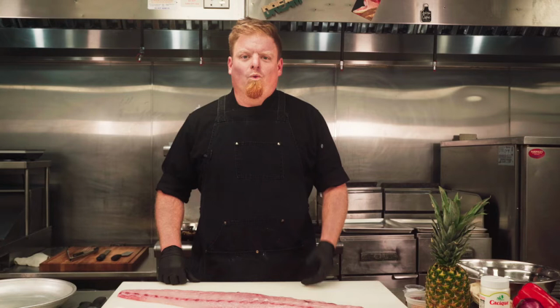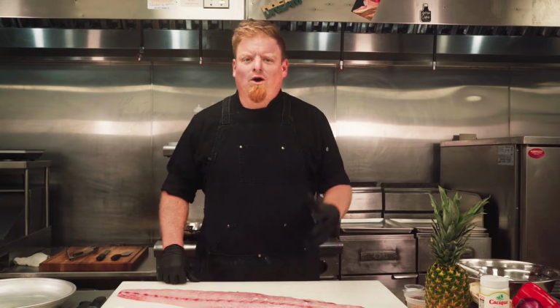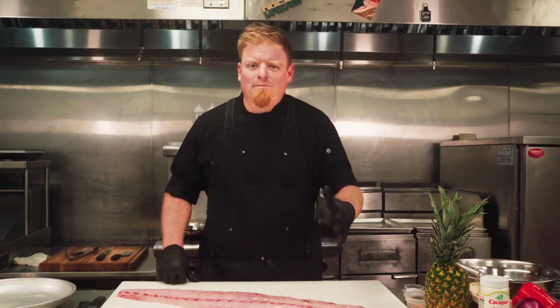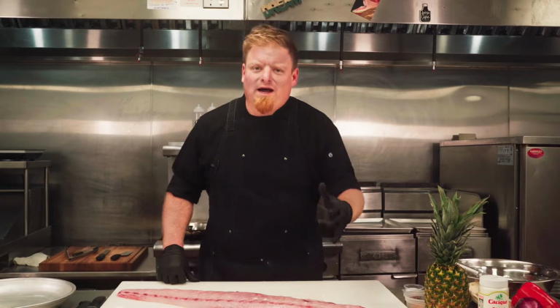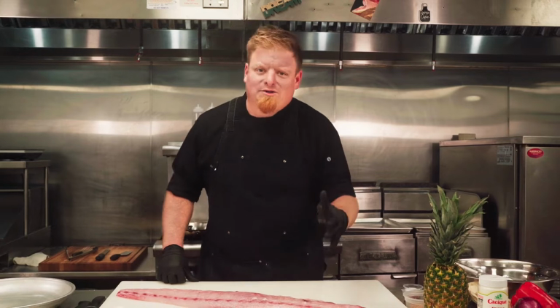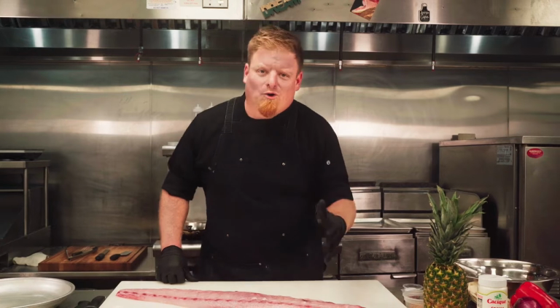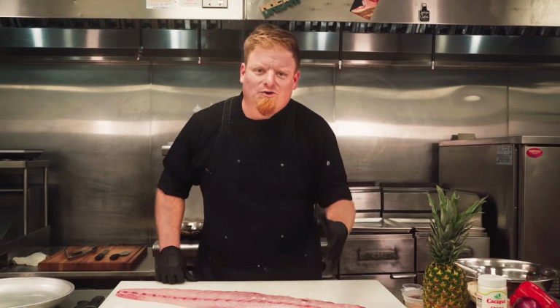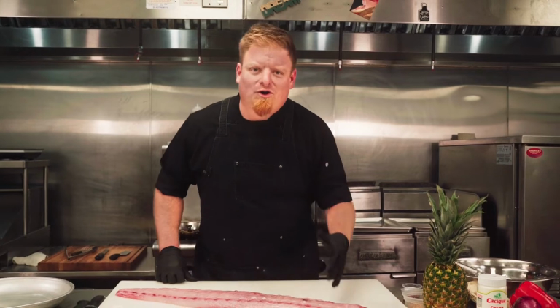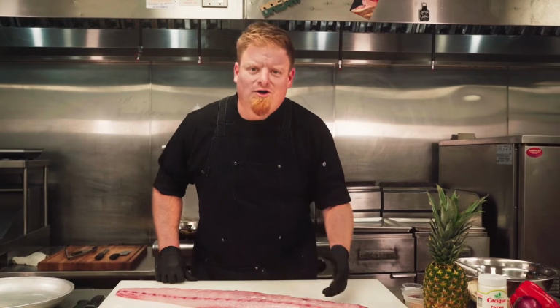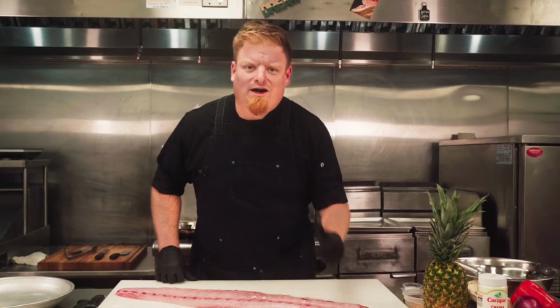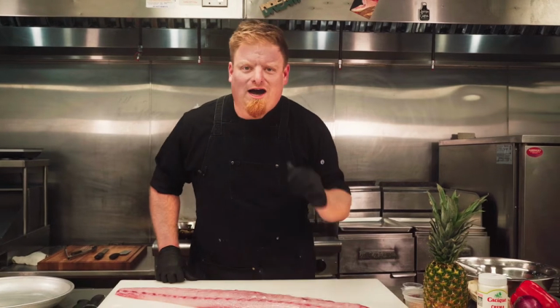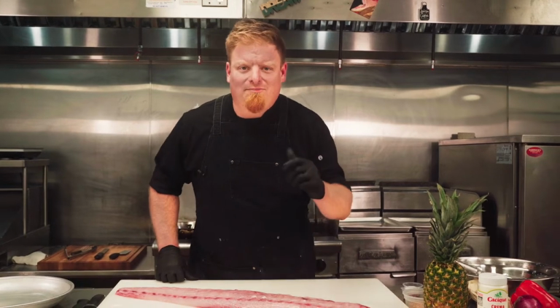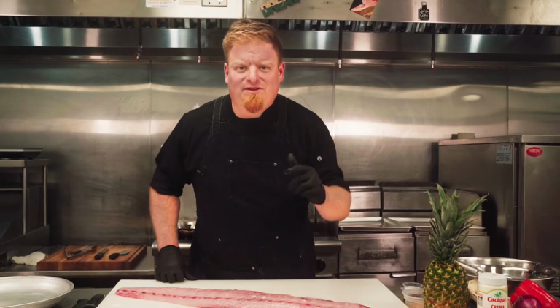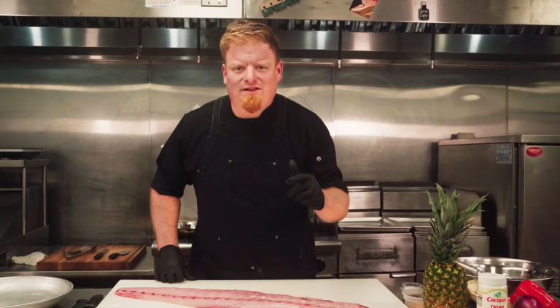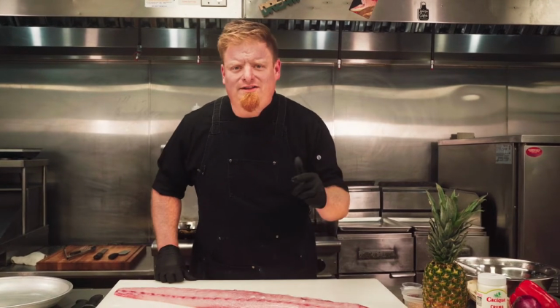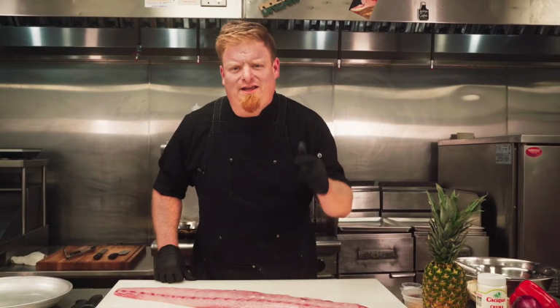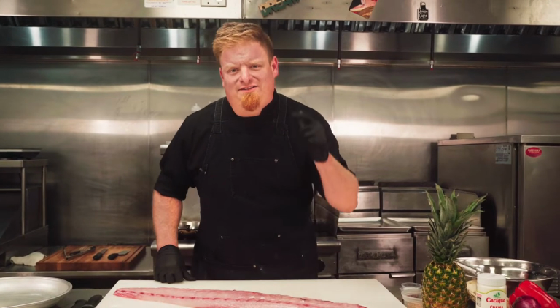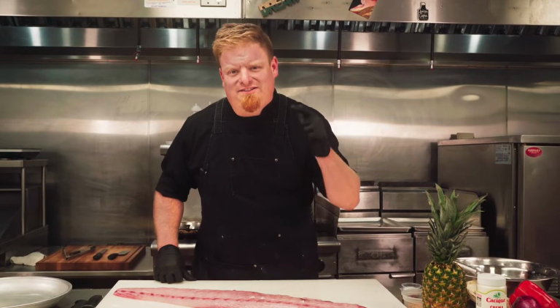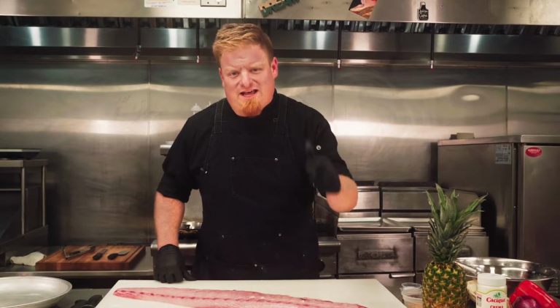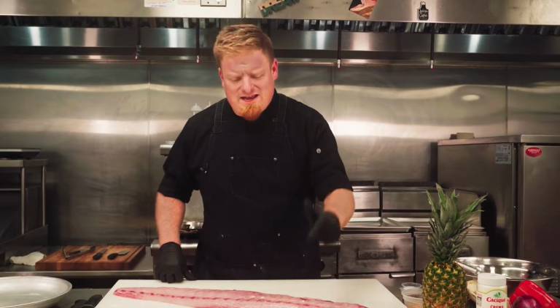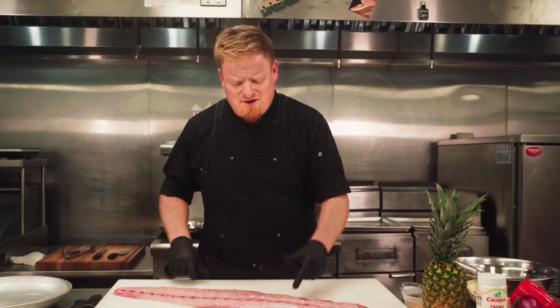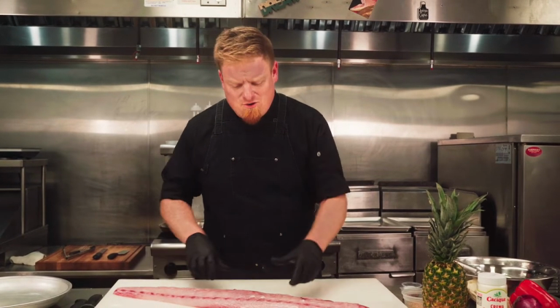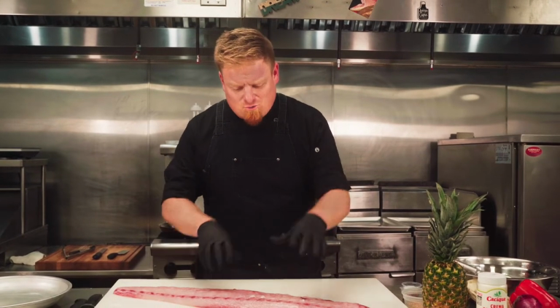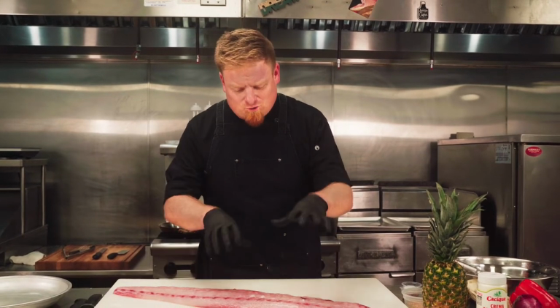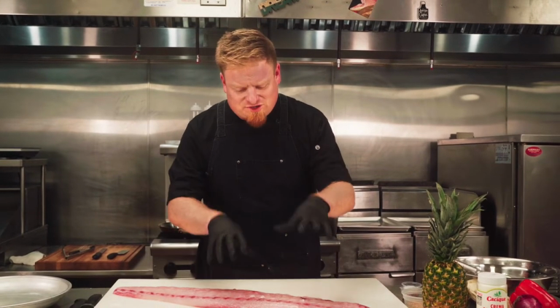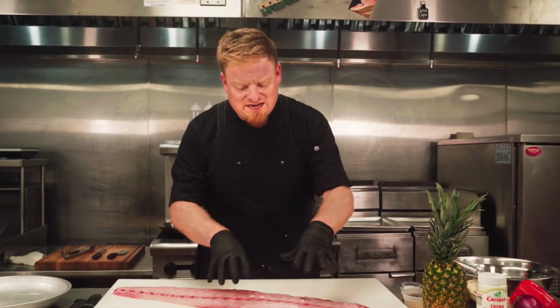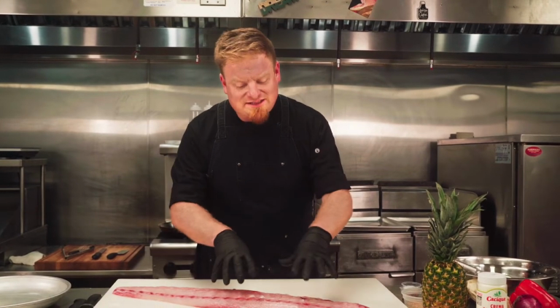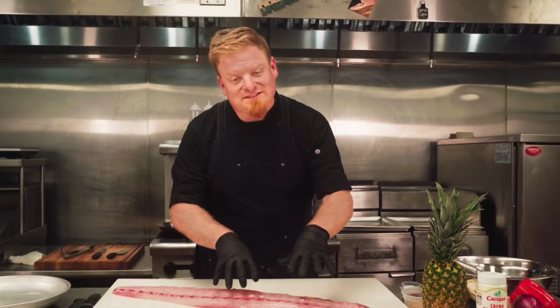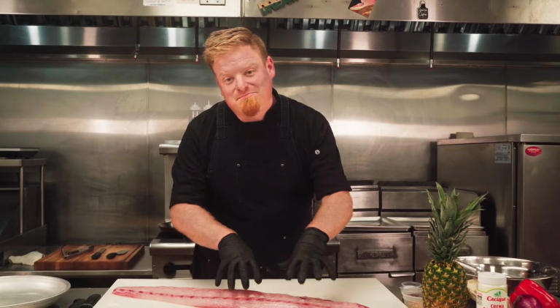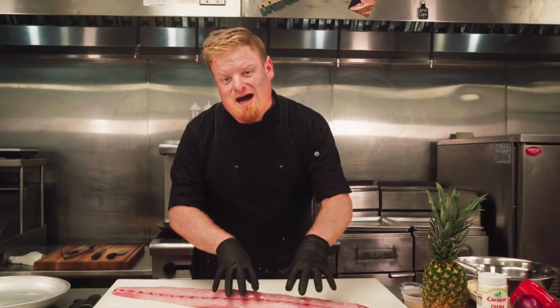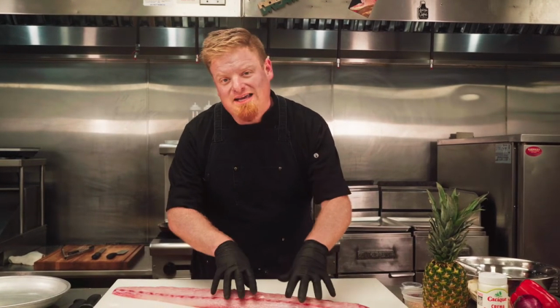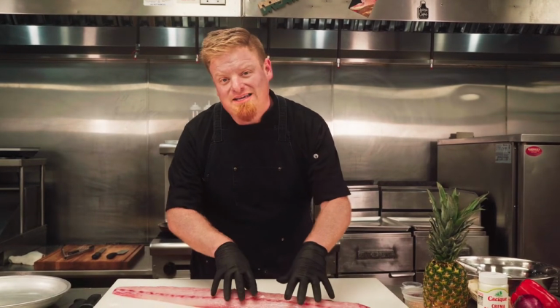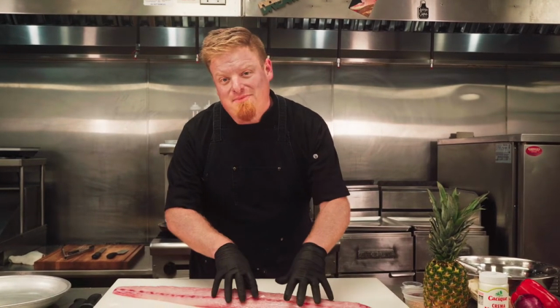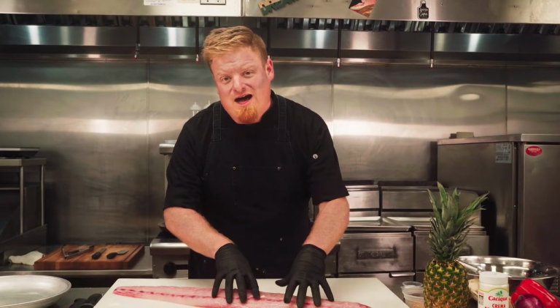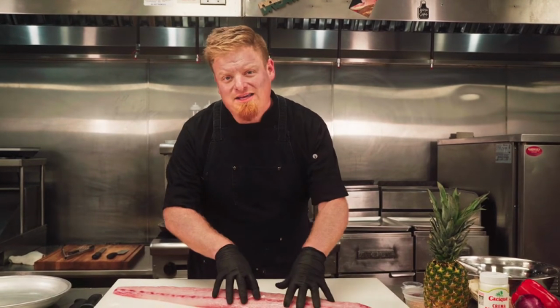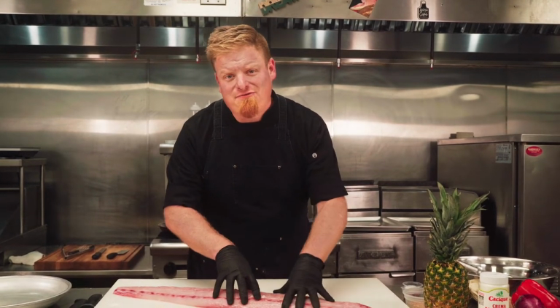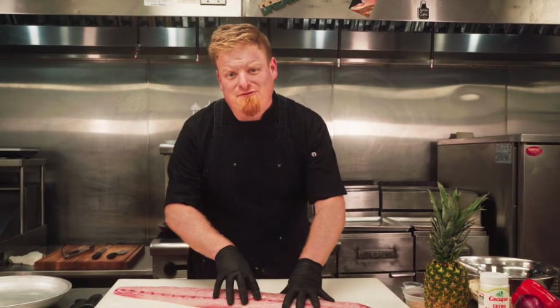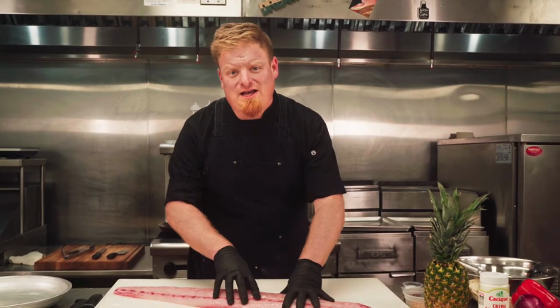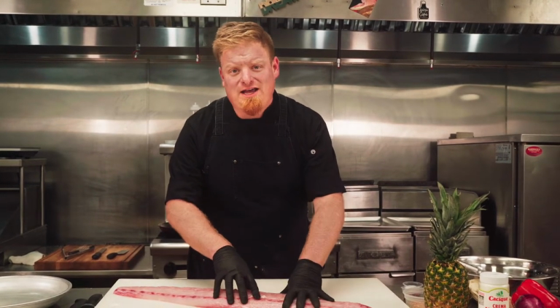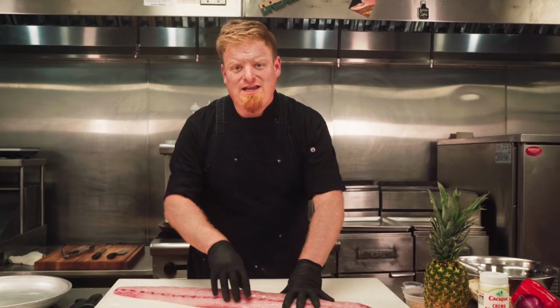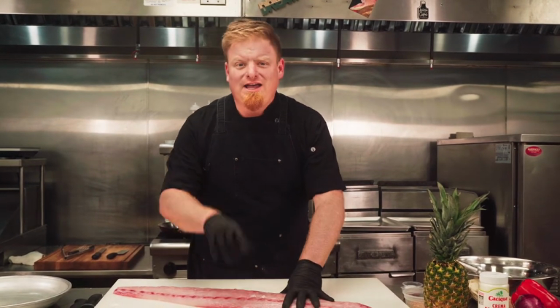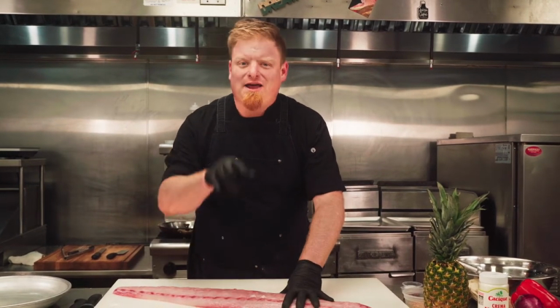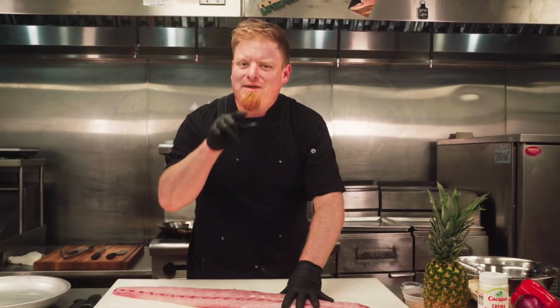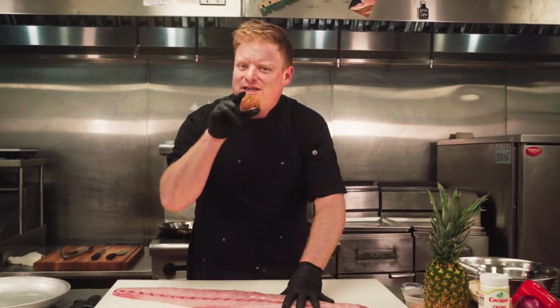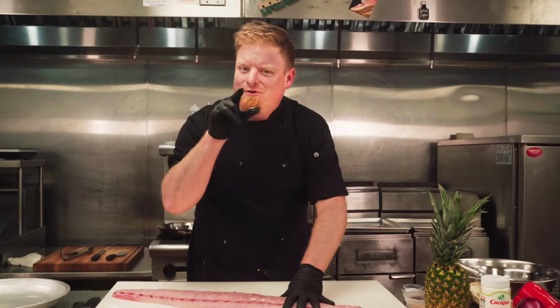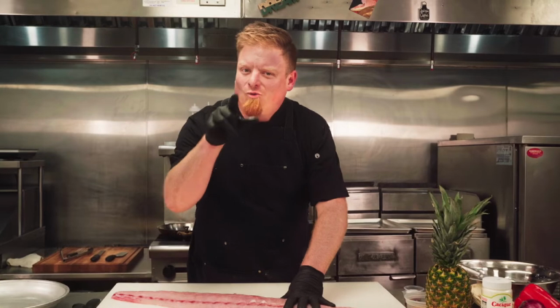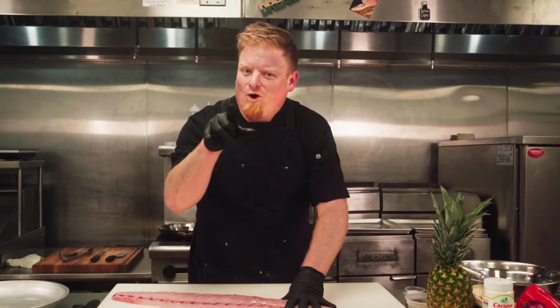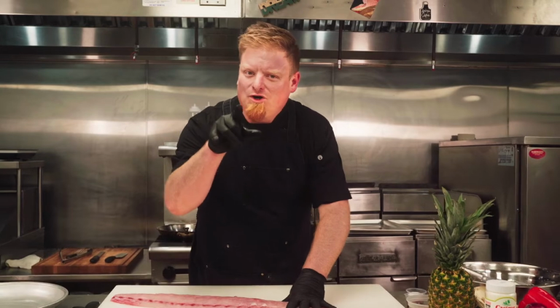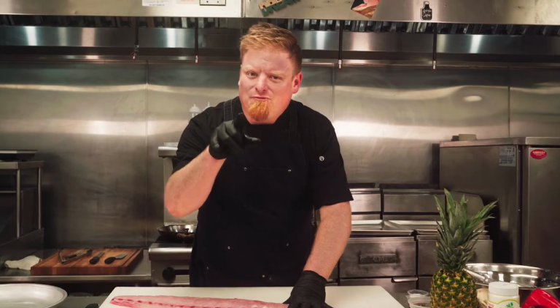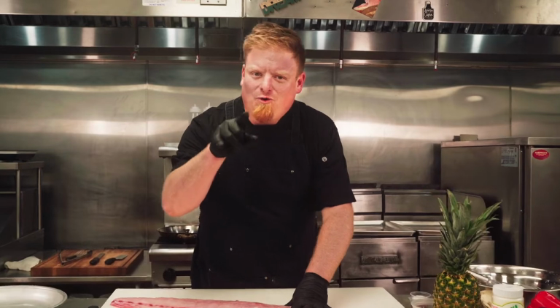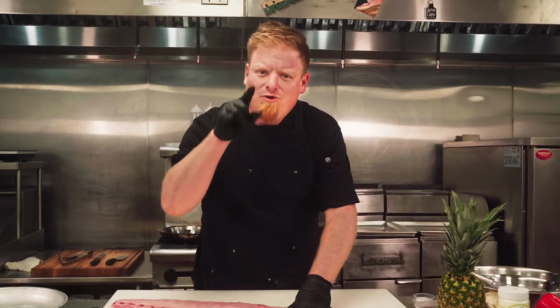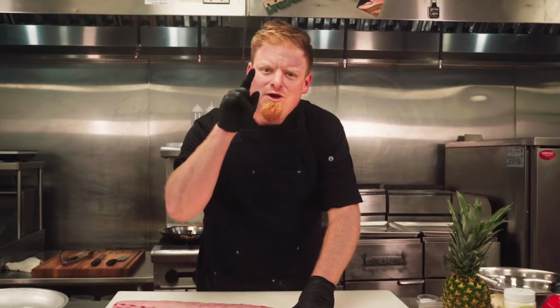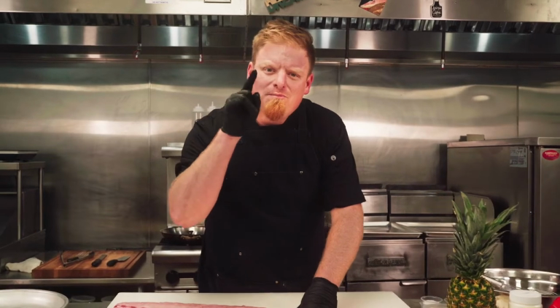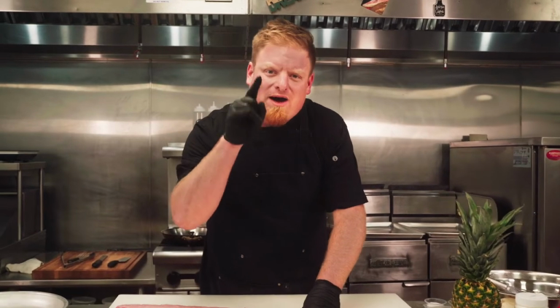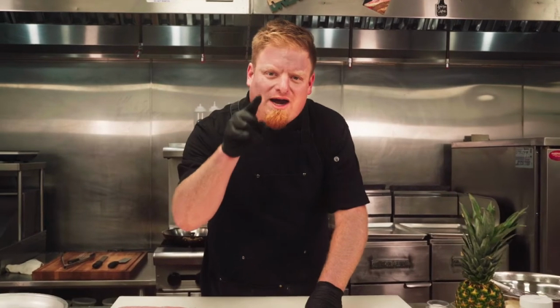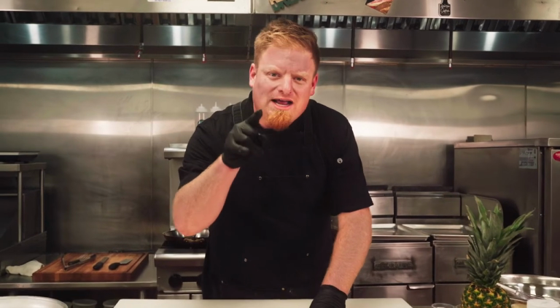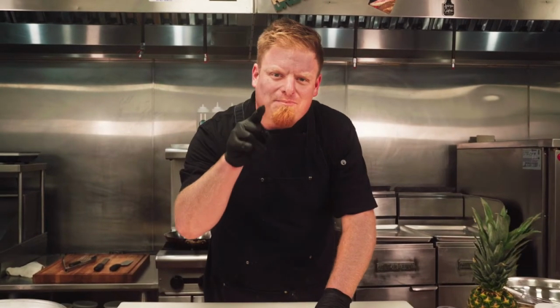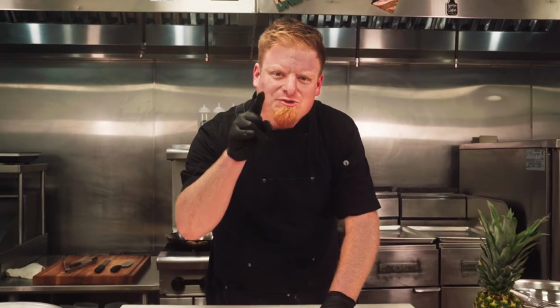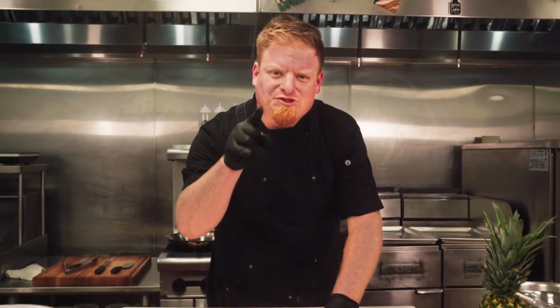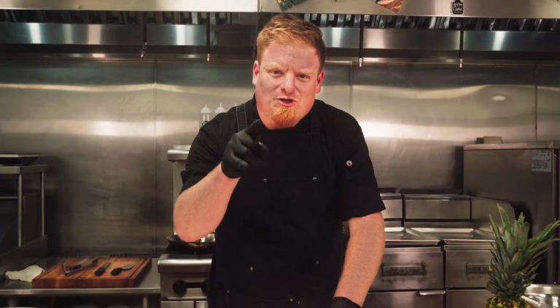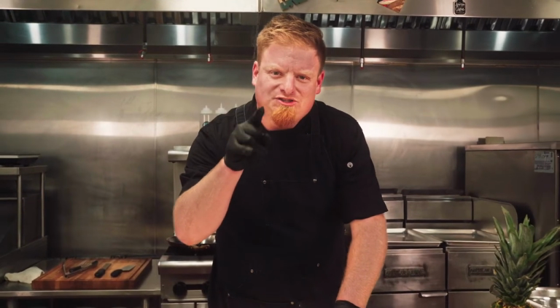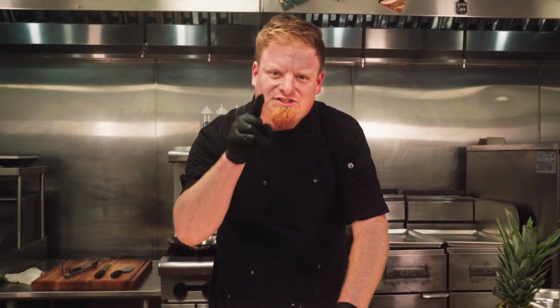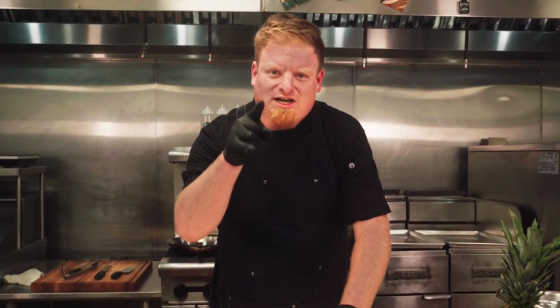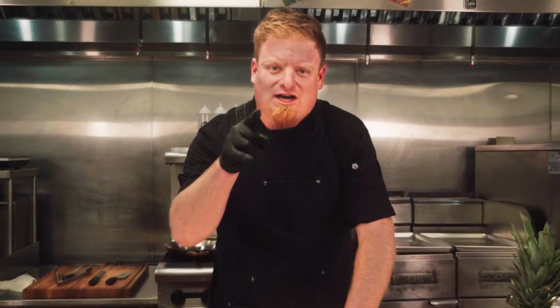Welcome back to On the Hook. I'm Dylan and today we're taking this mahi-mahi filet and making a wonderful pineapple salsa taco.